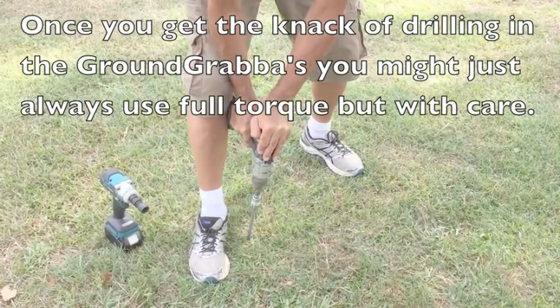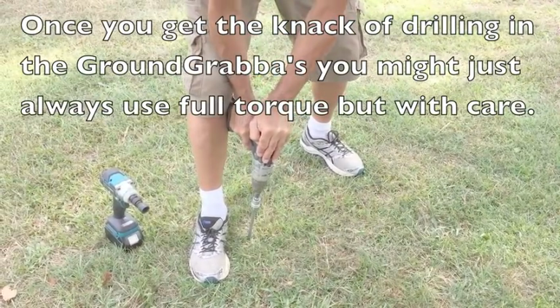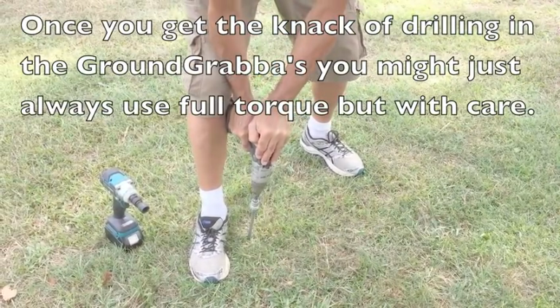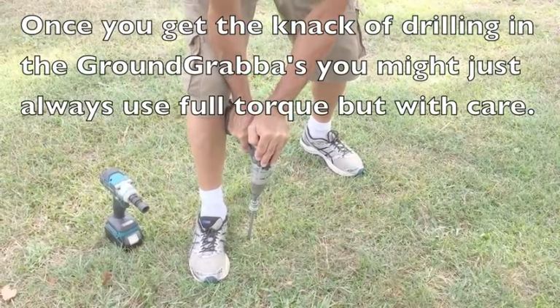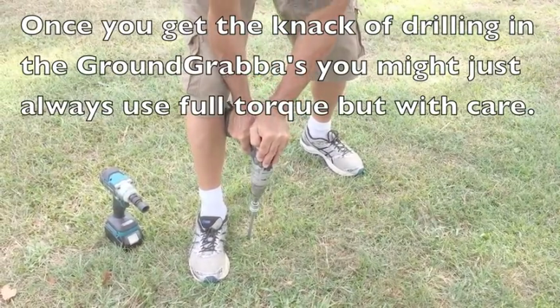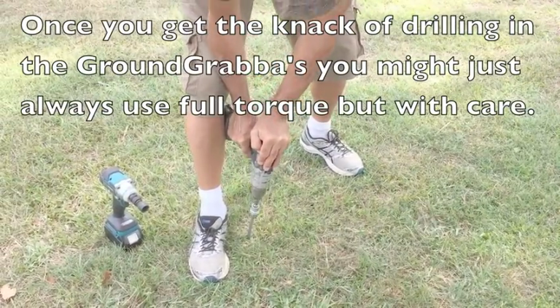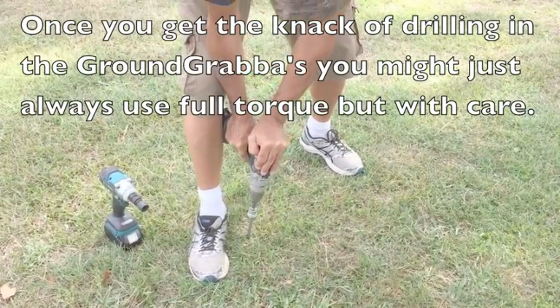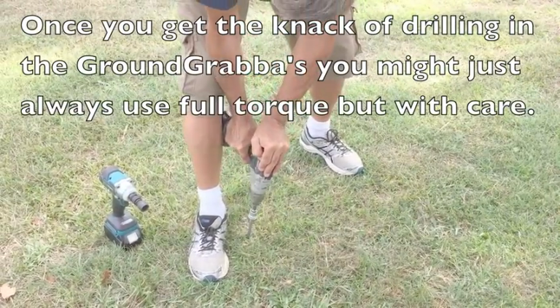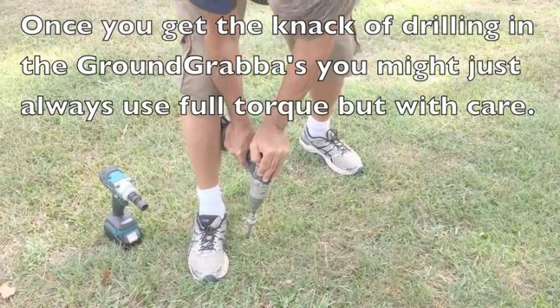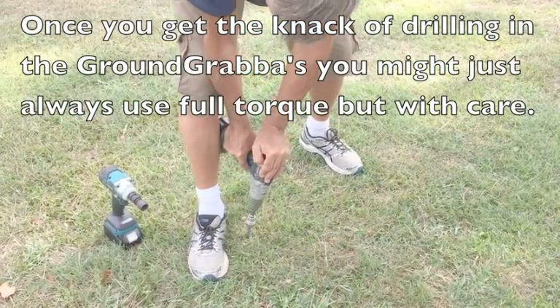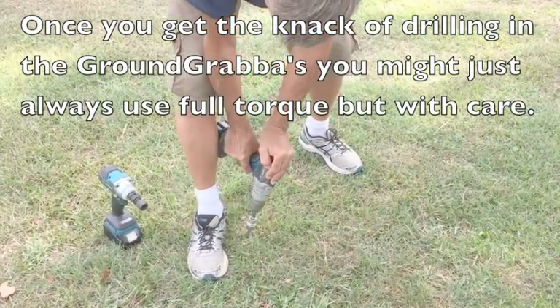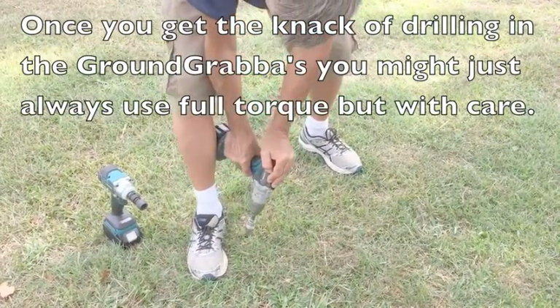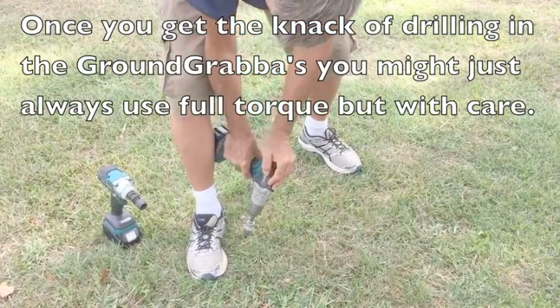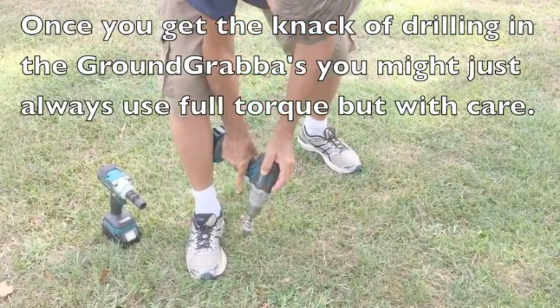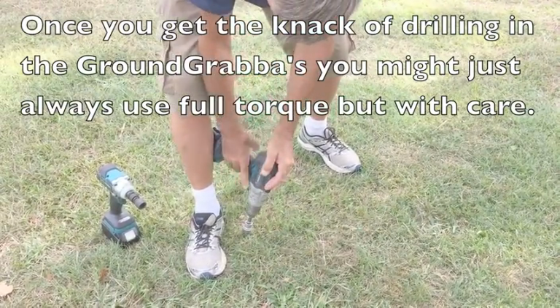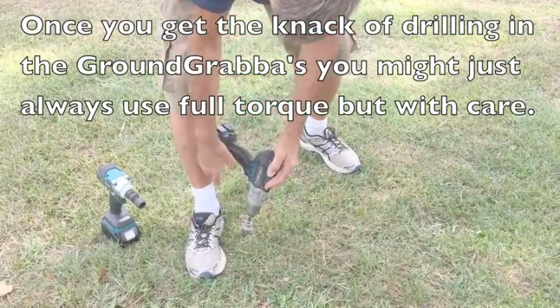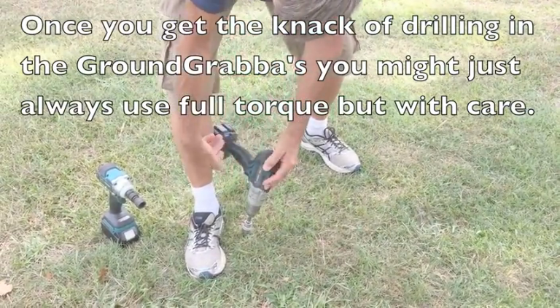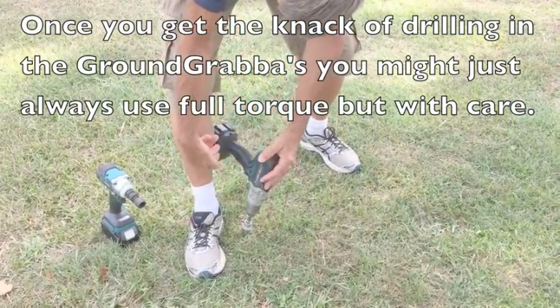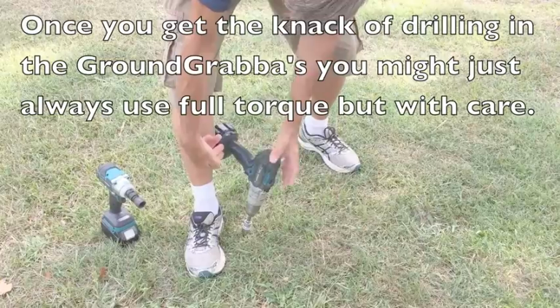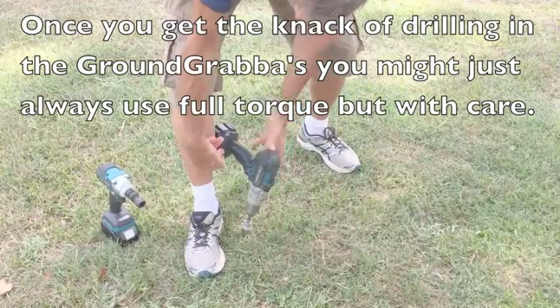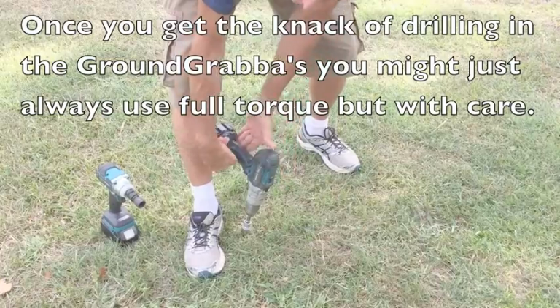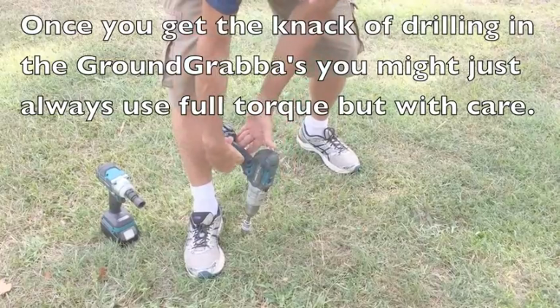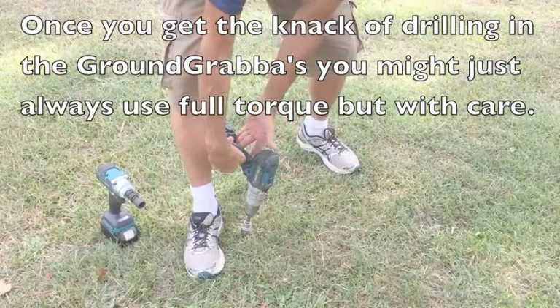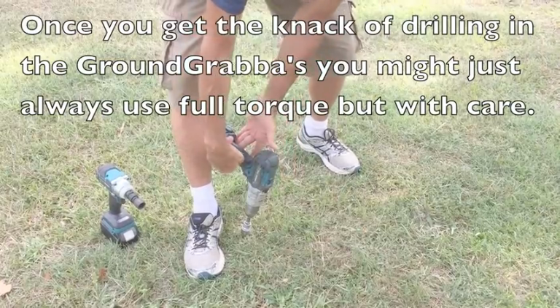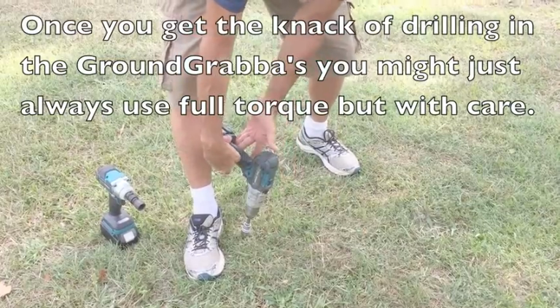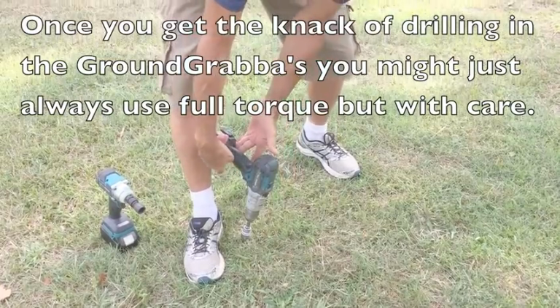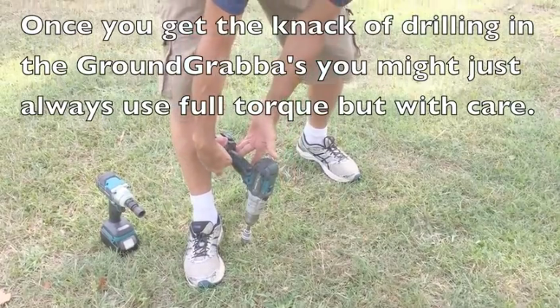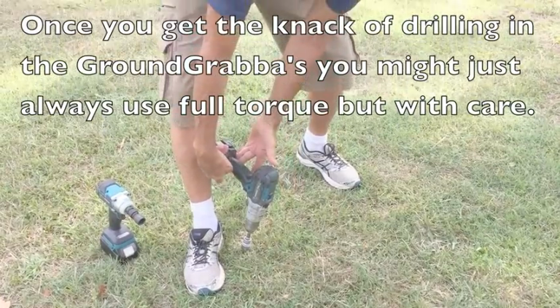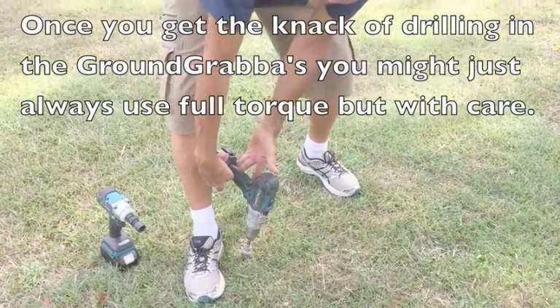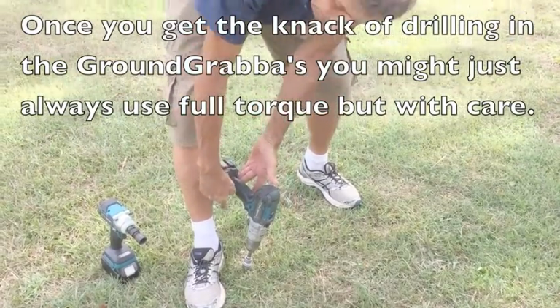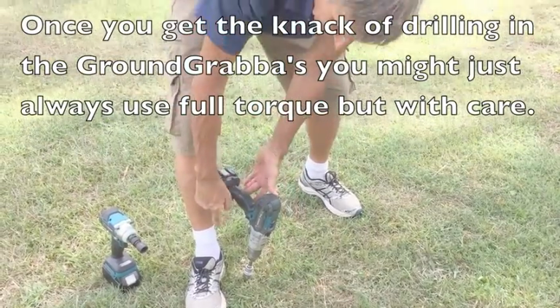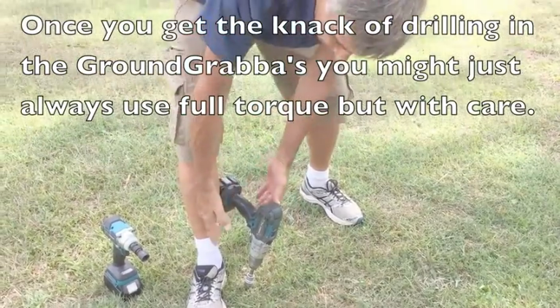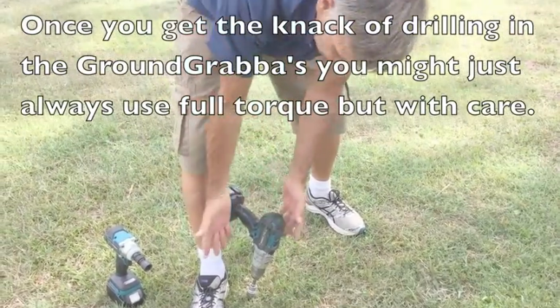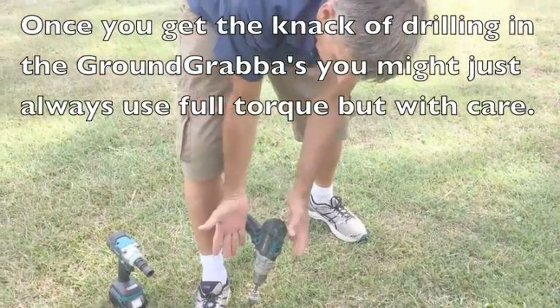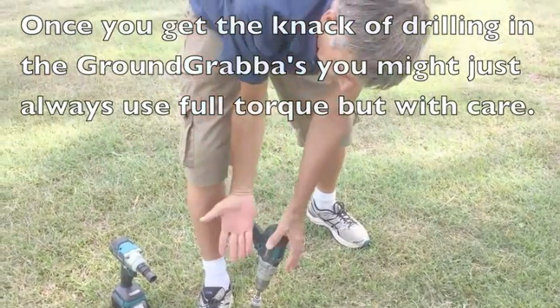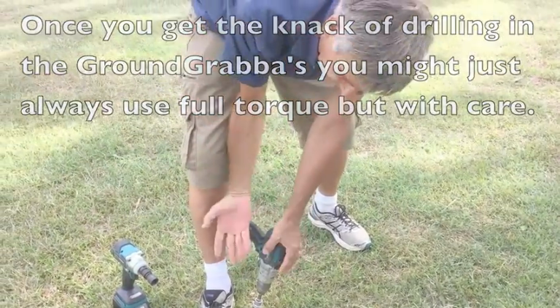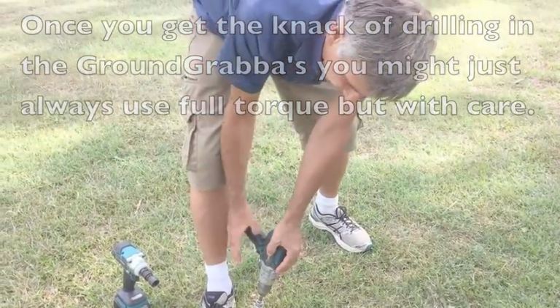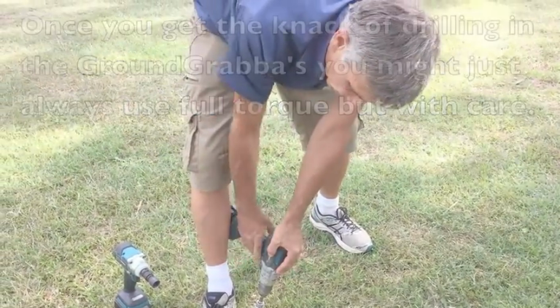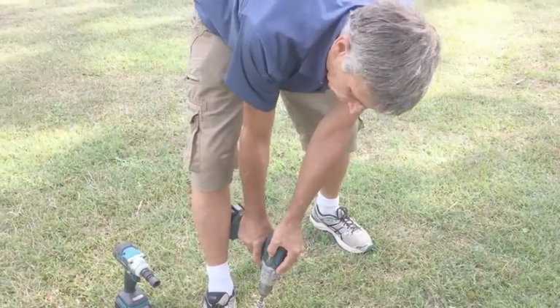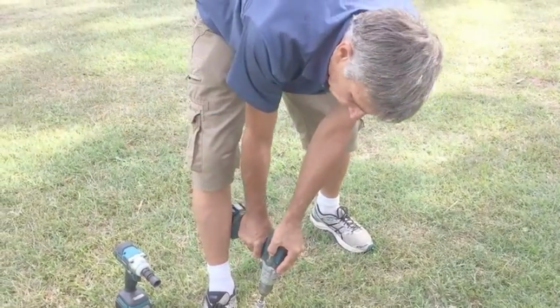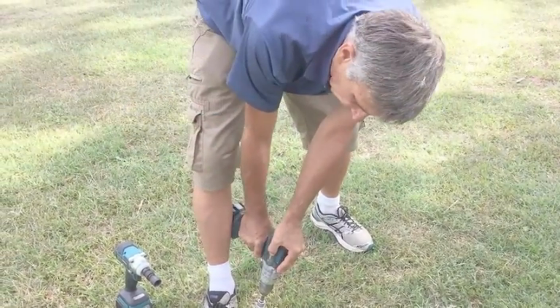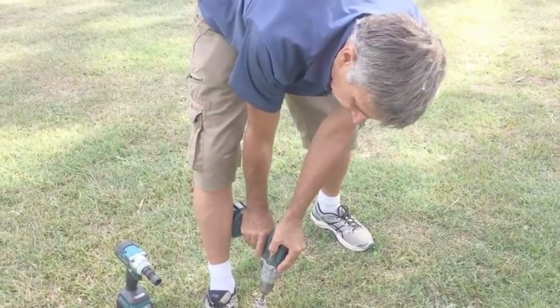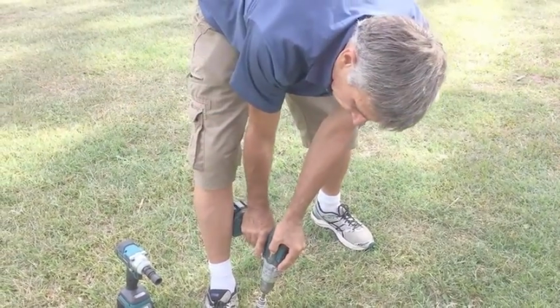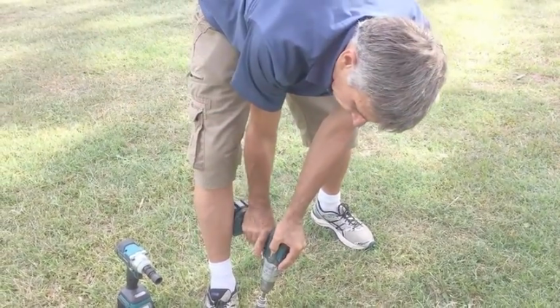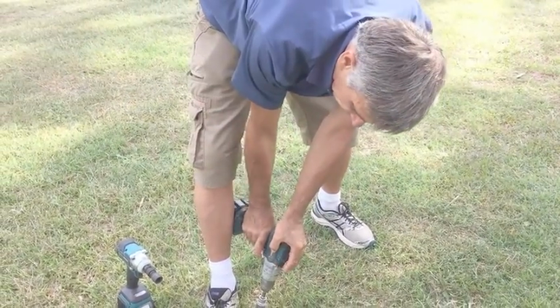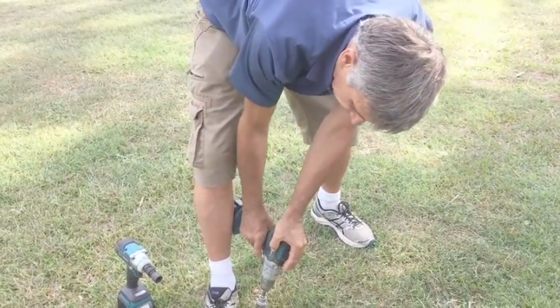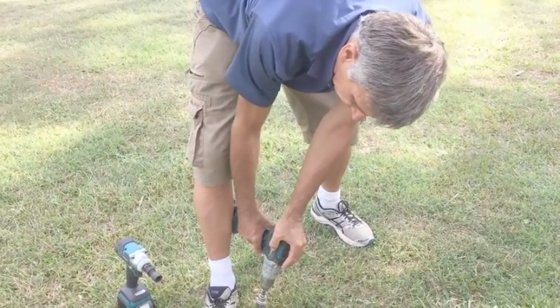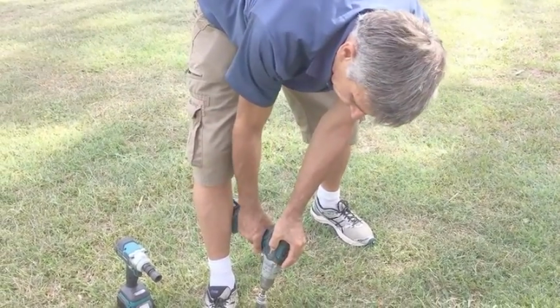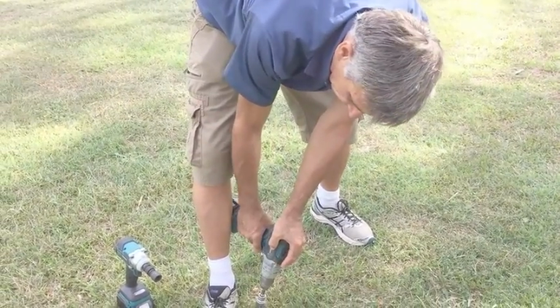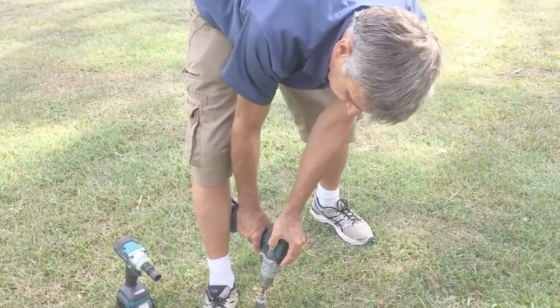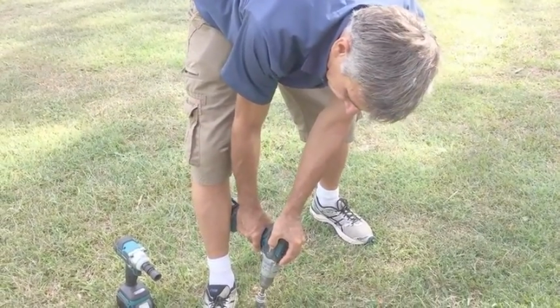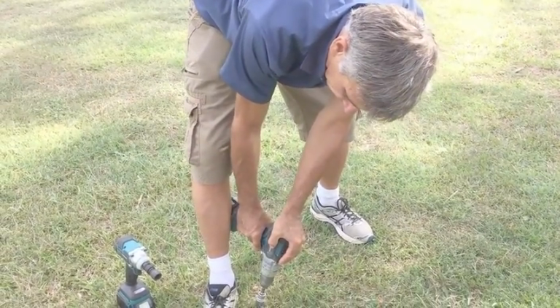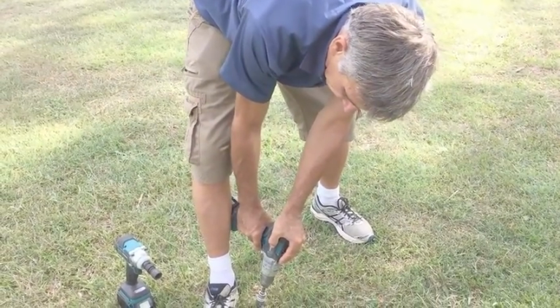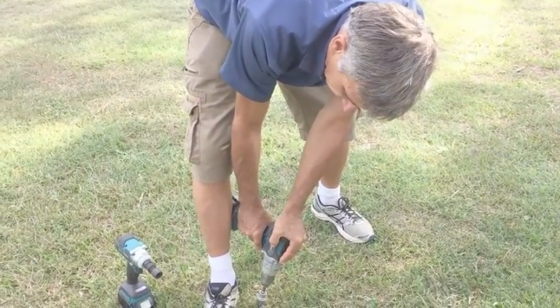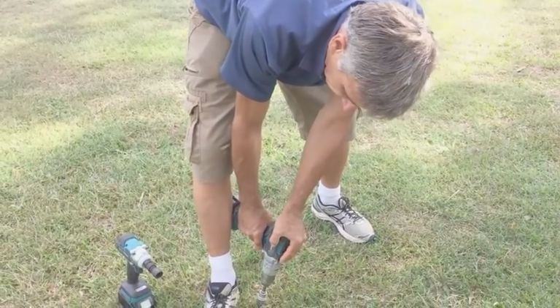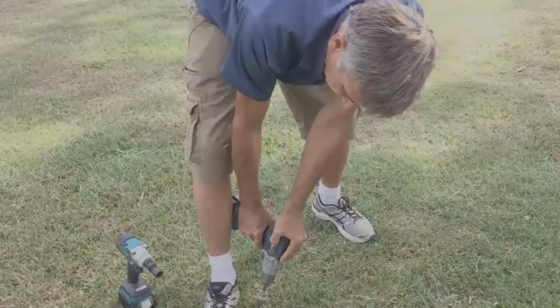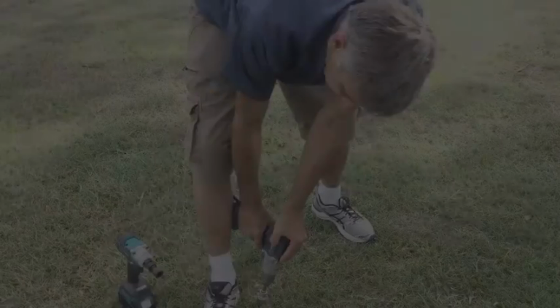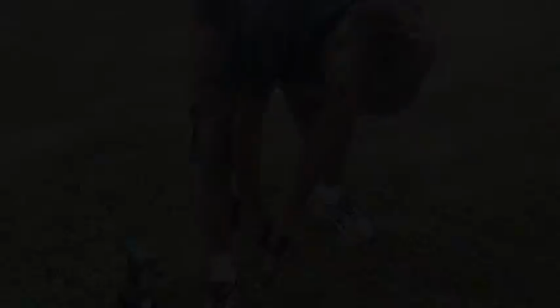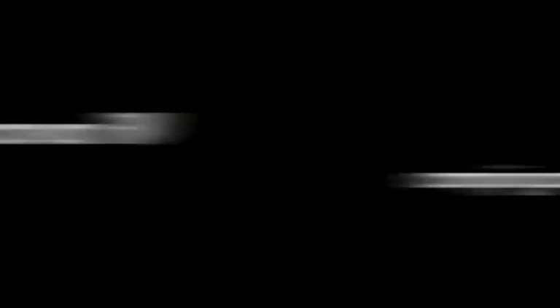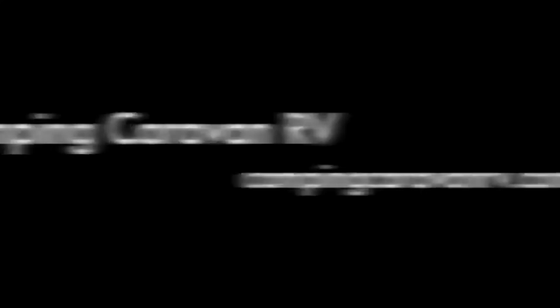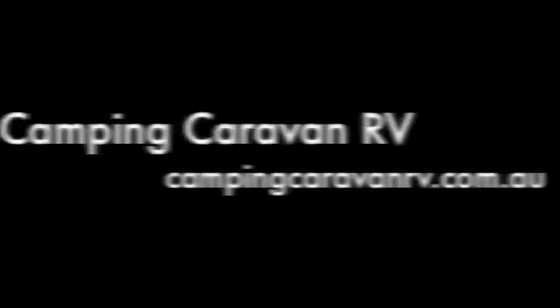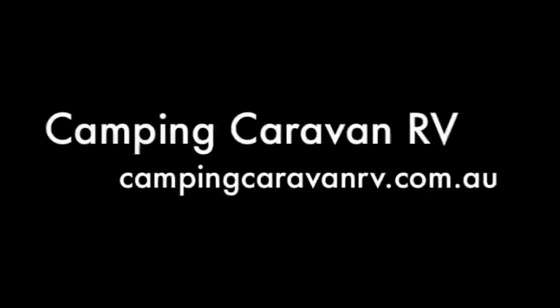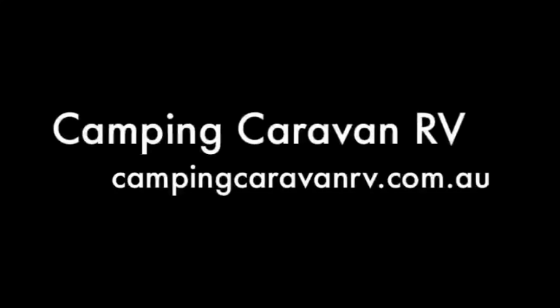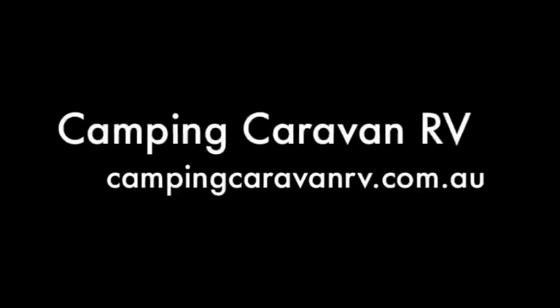Now you see how that was rubbing on my leg? That was saving my wrist.